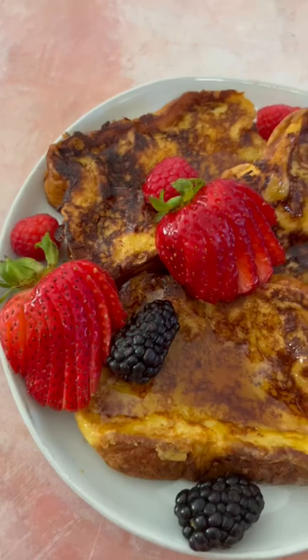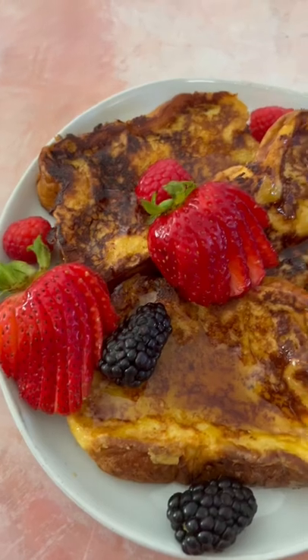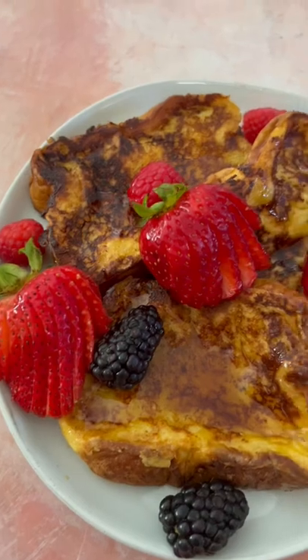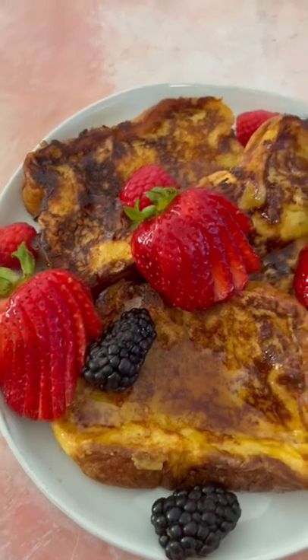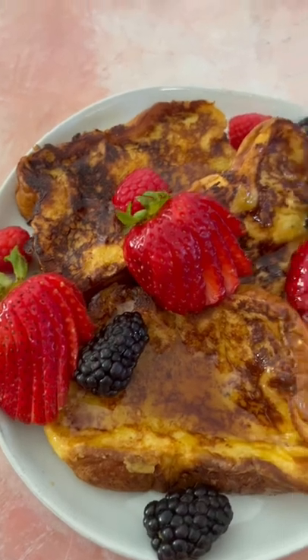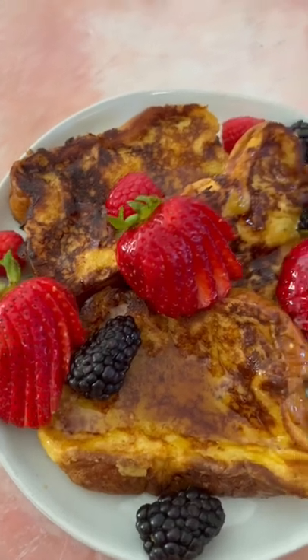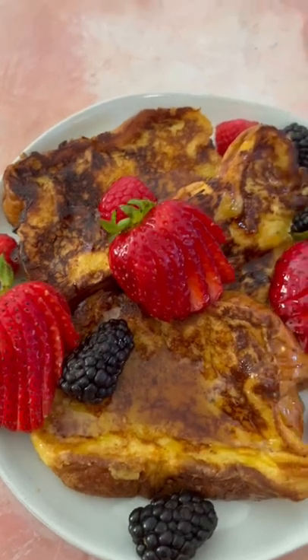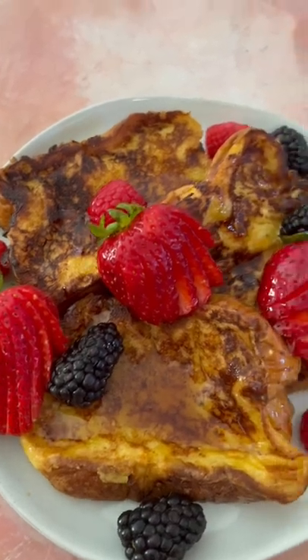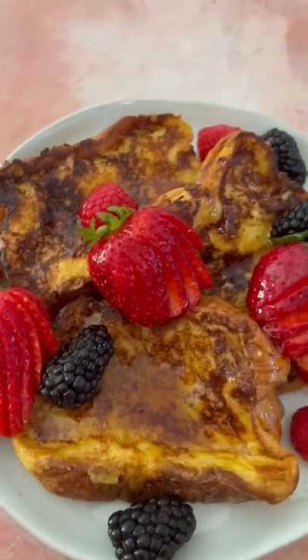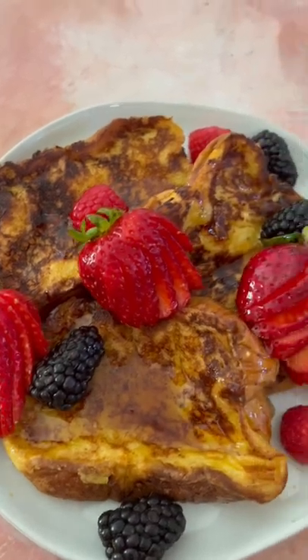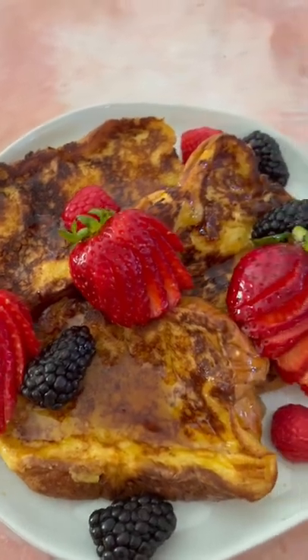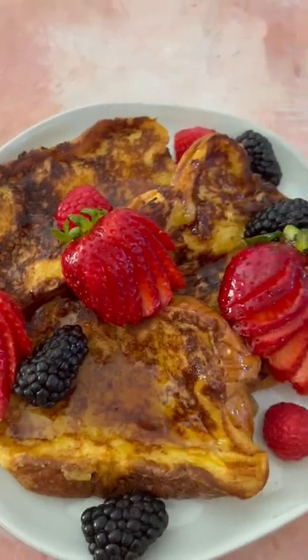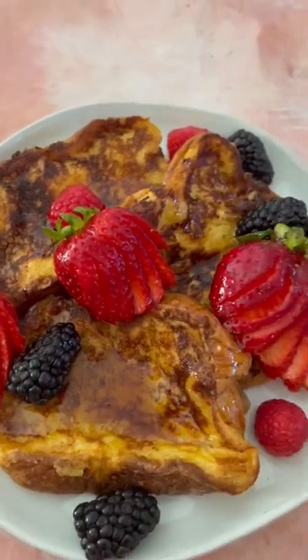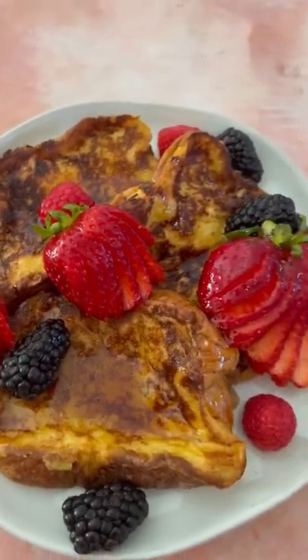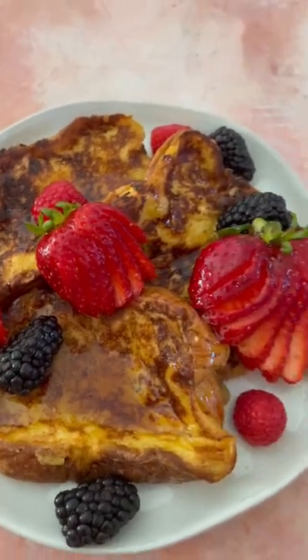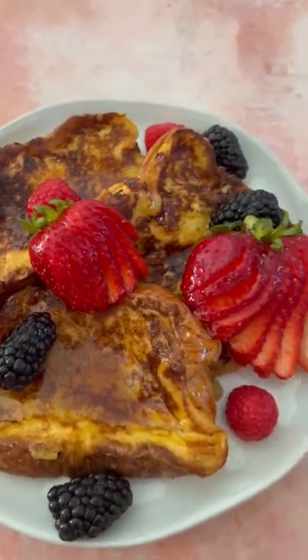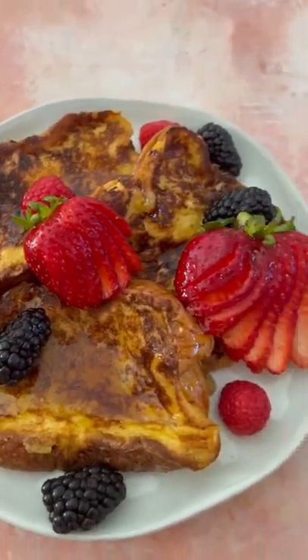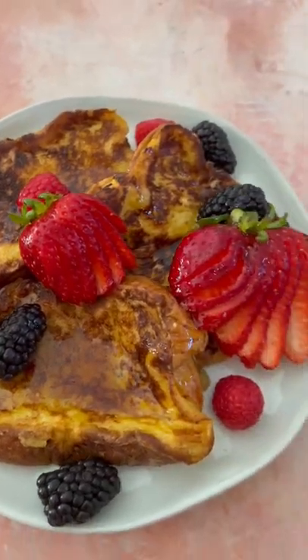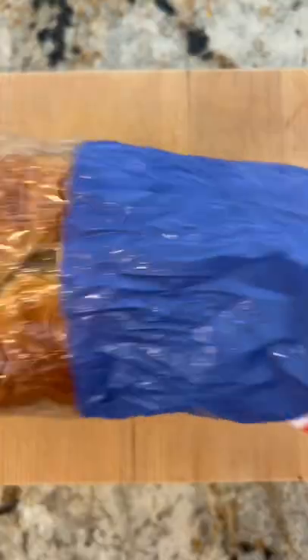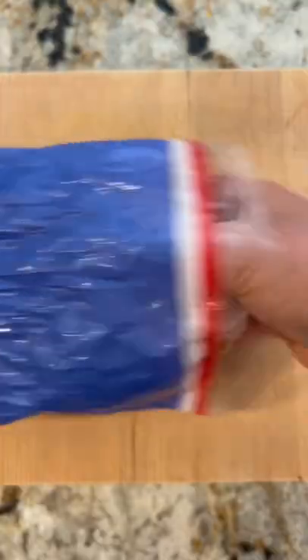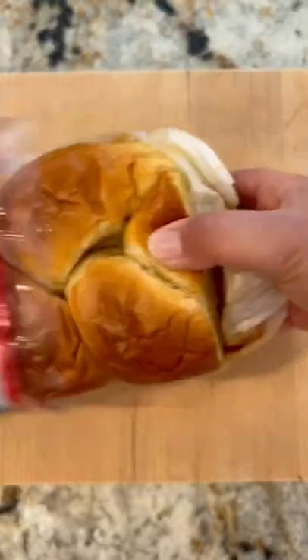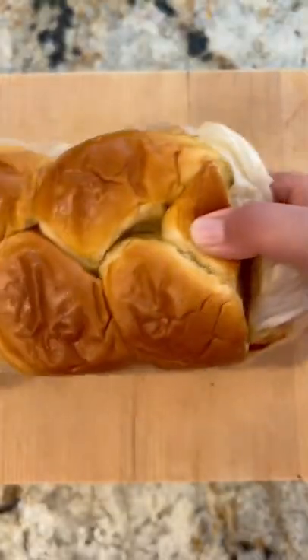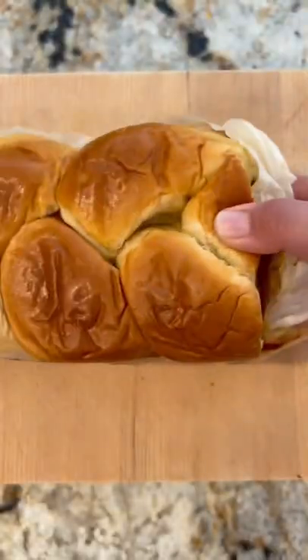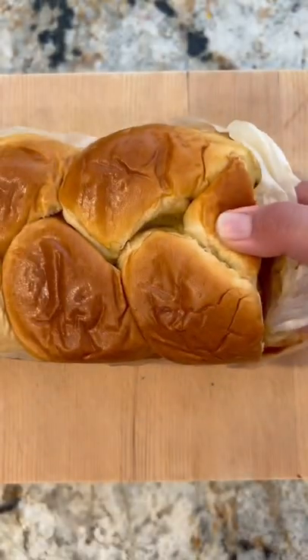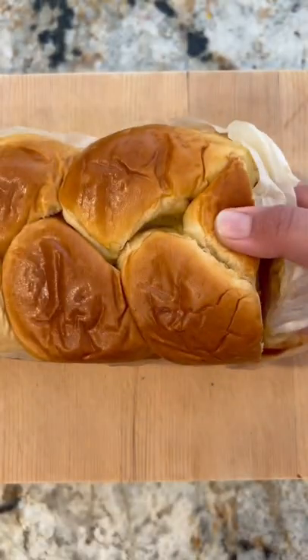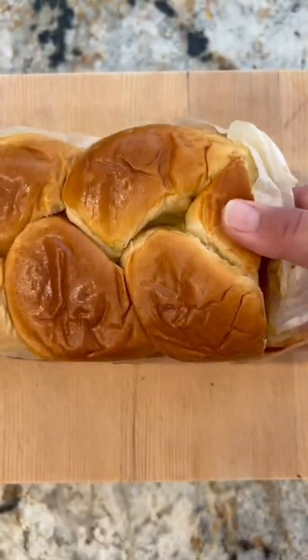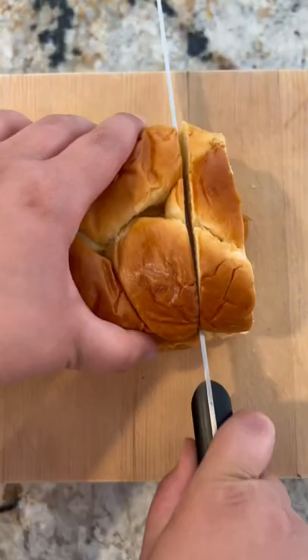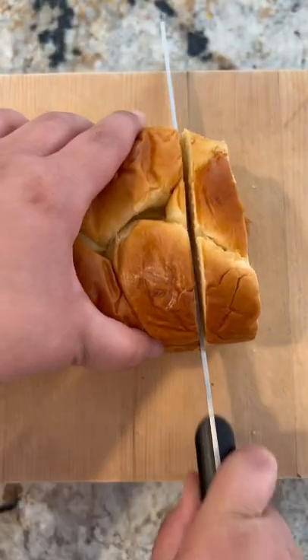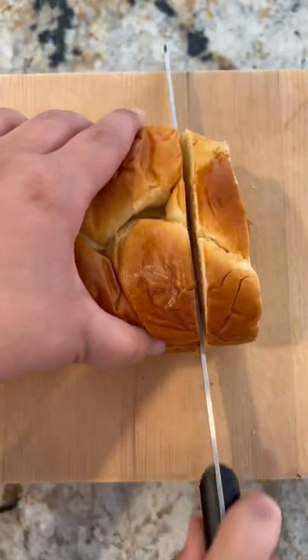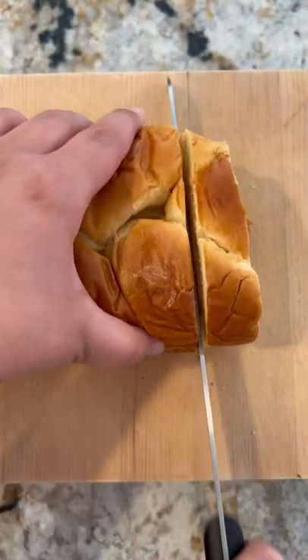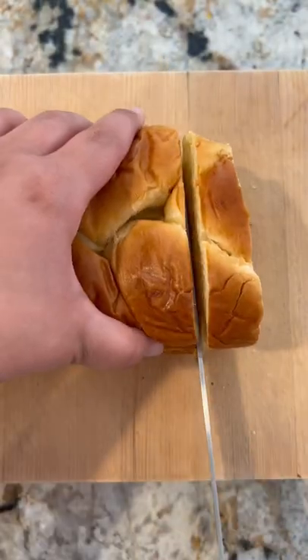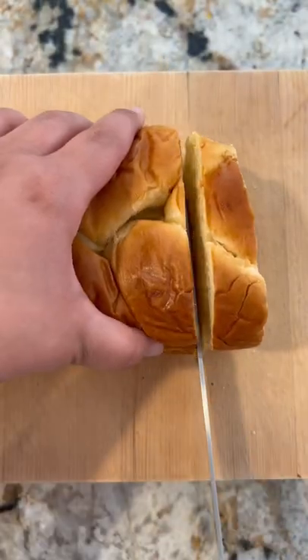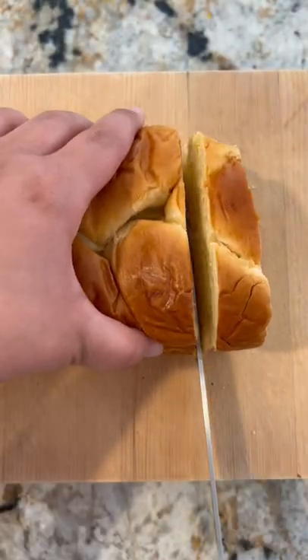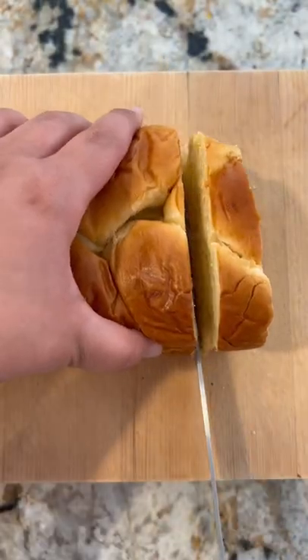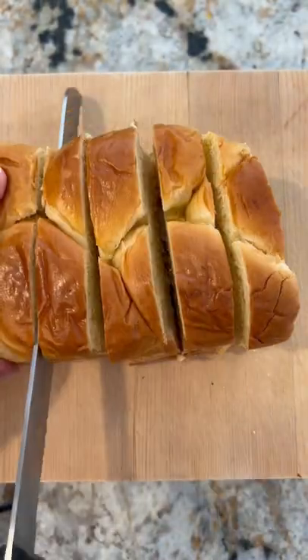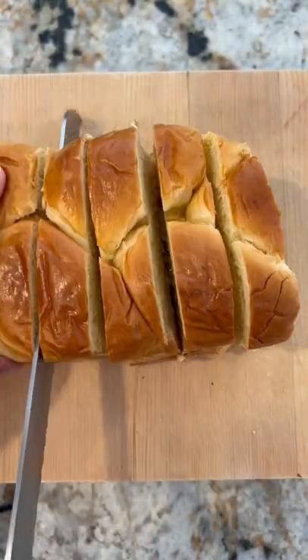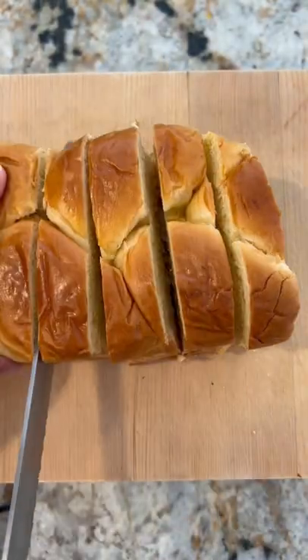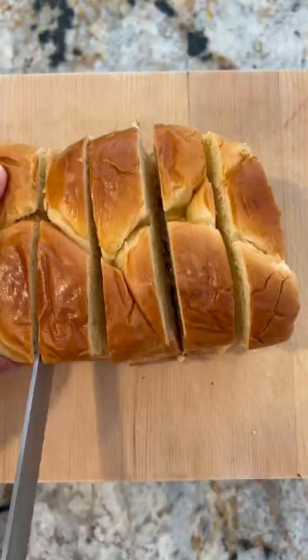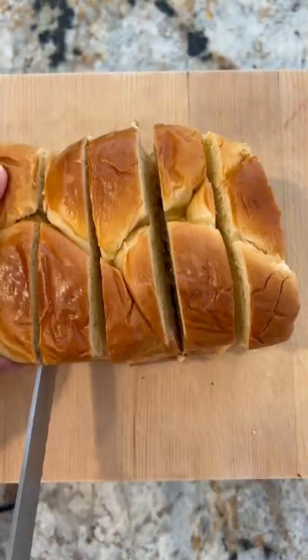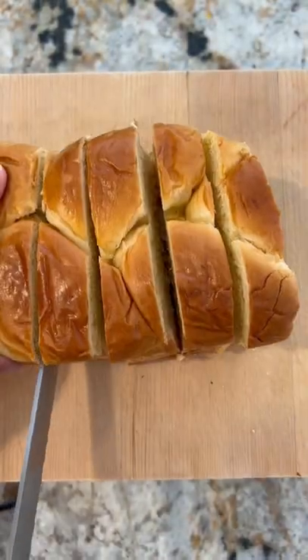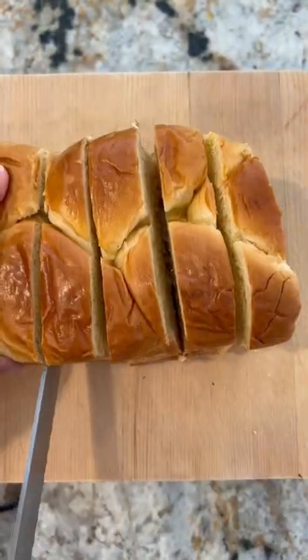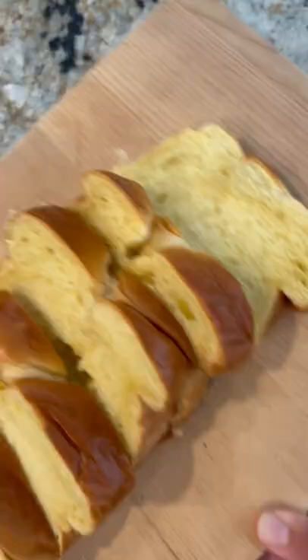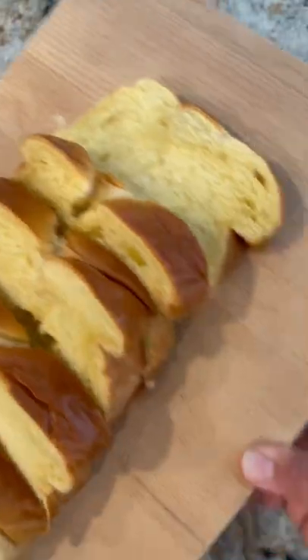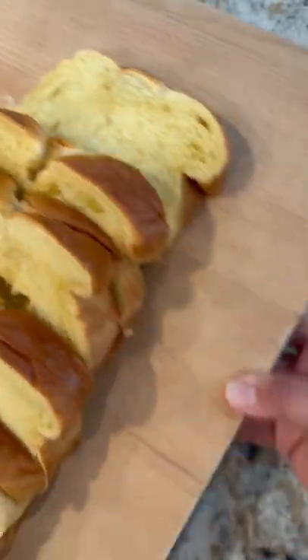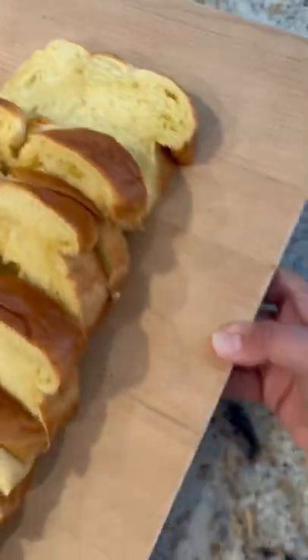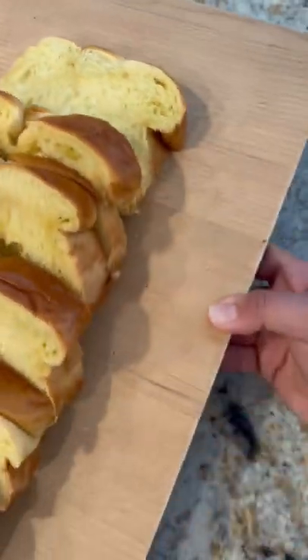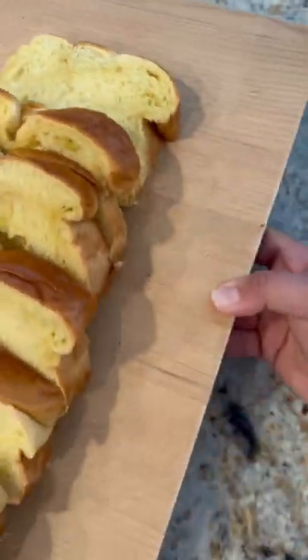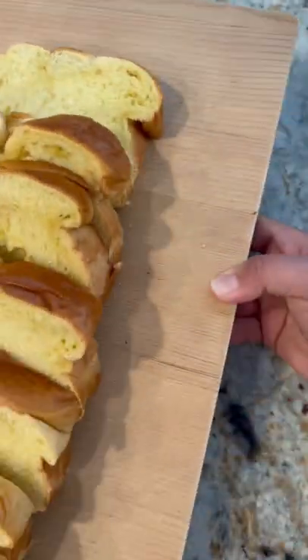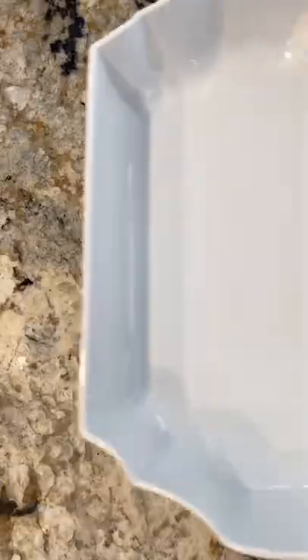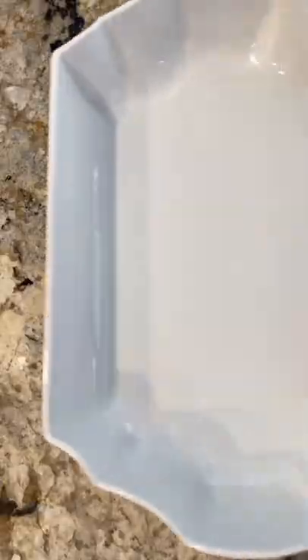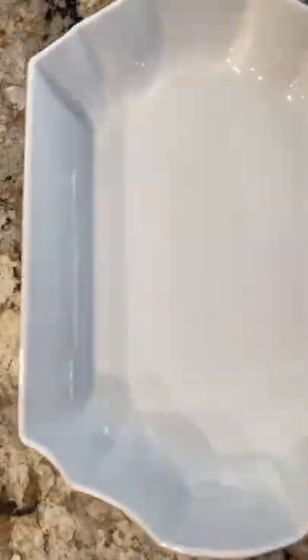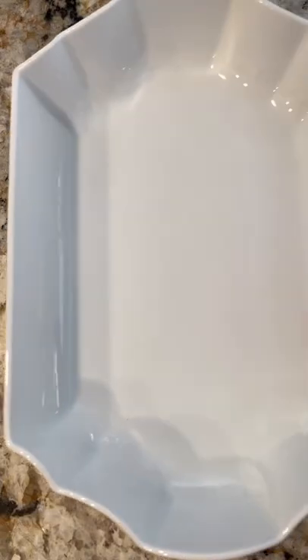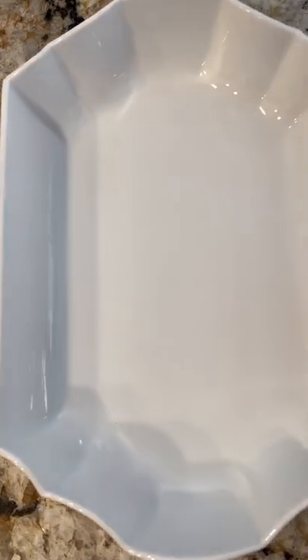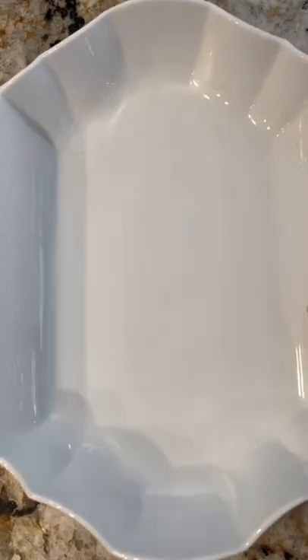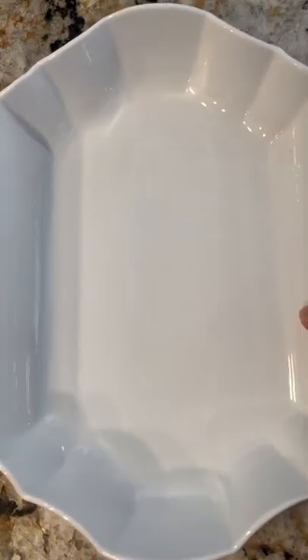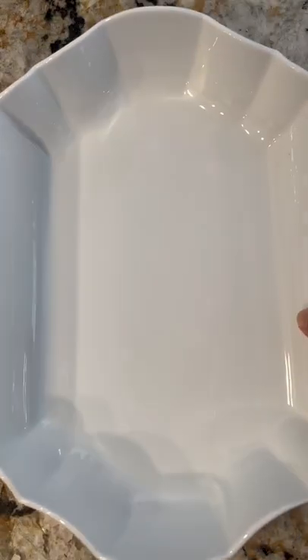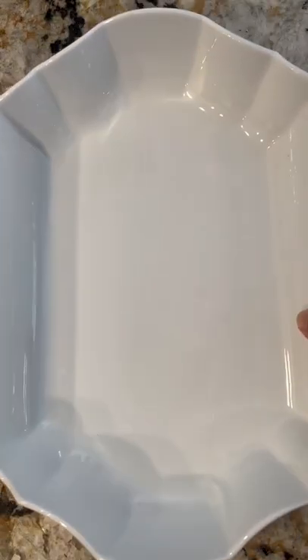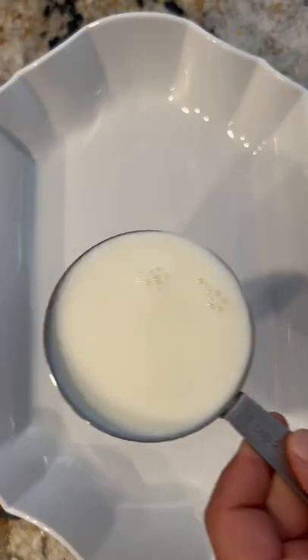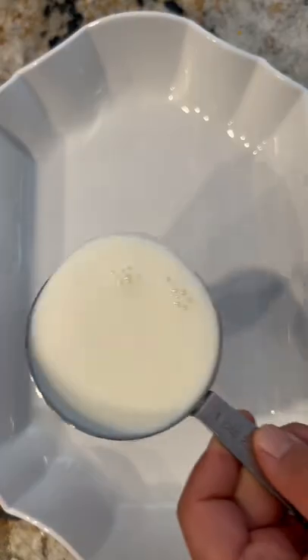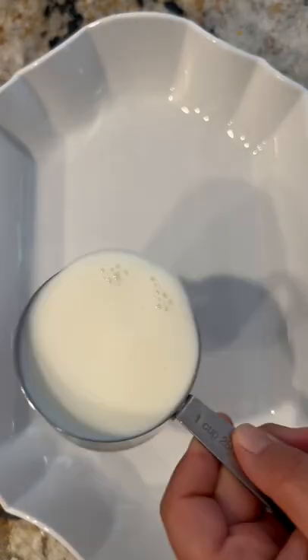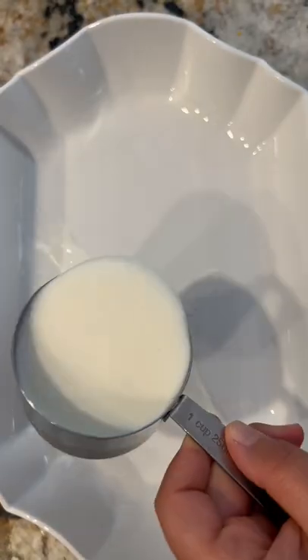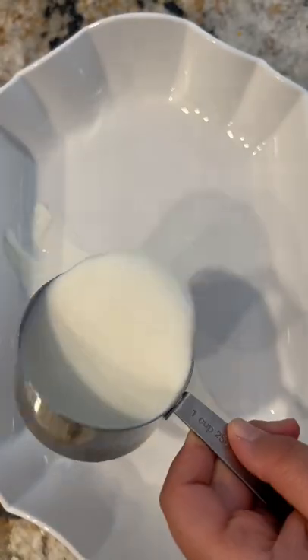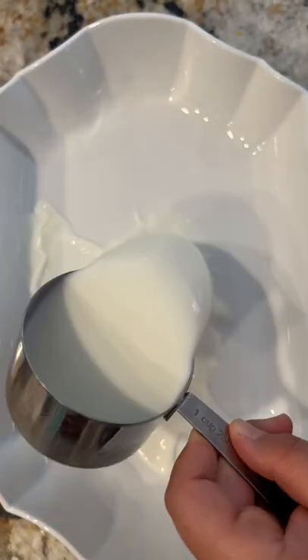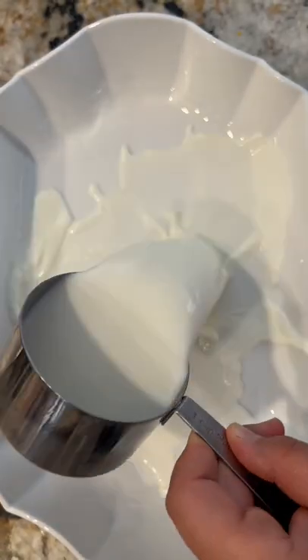This is vanilla bean french toast. We're starting off with some brioche bread cut into three quarters to one inch slices.